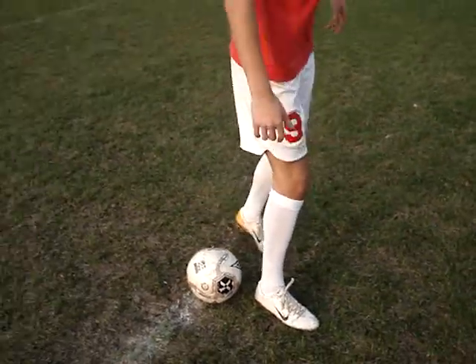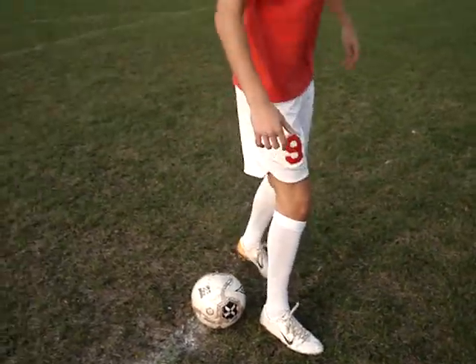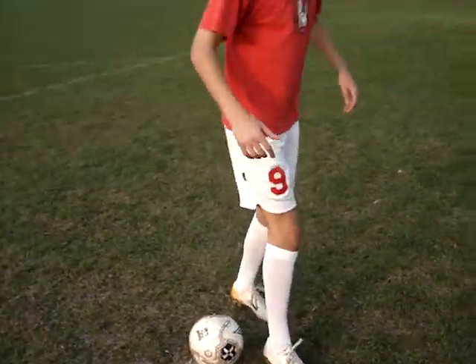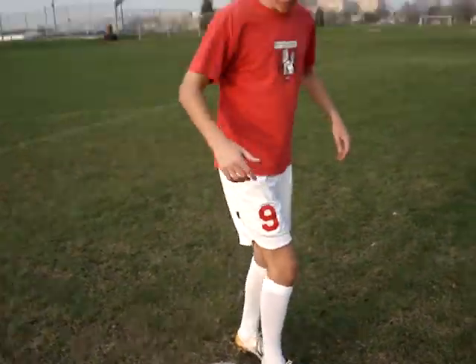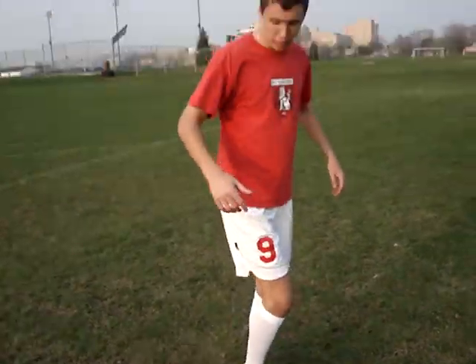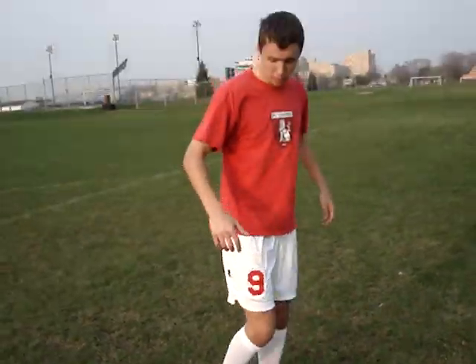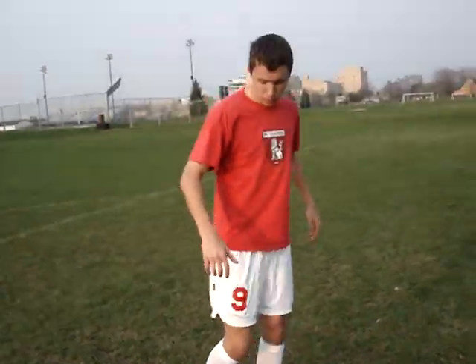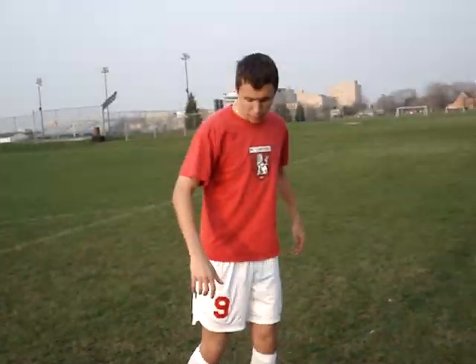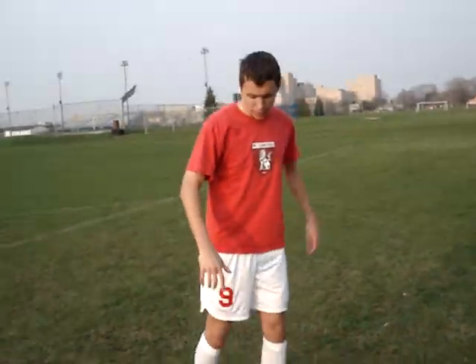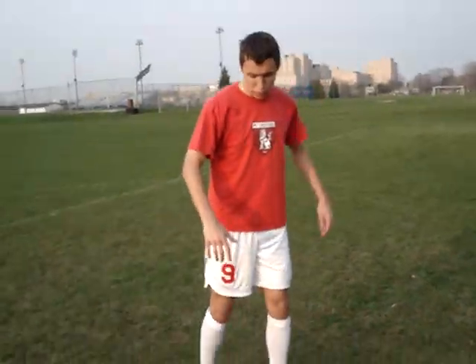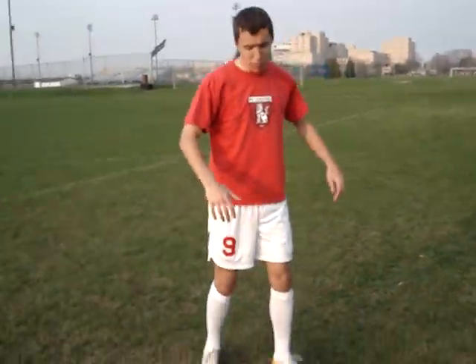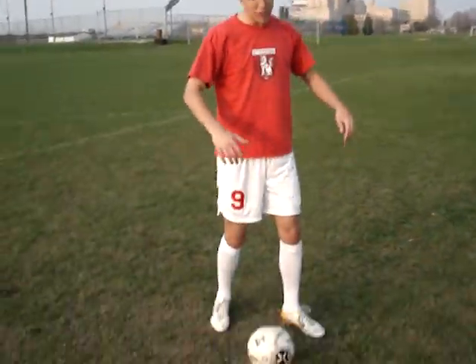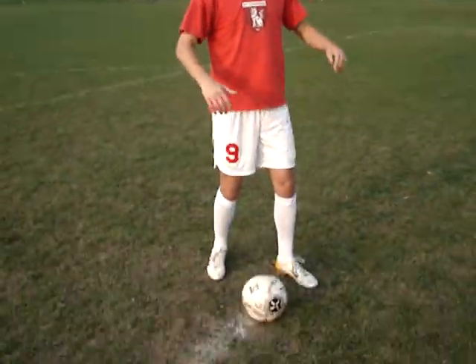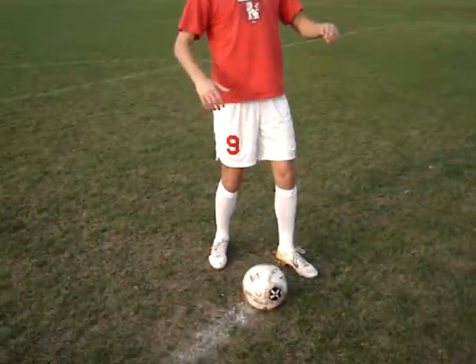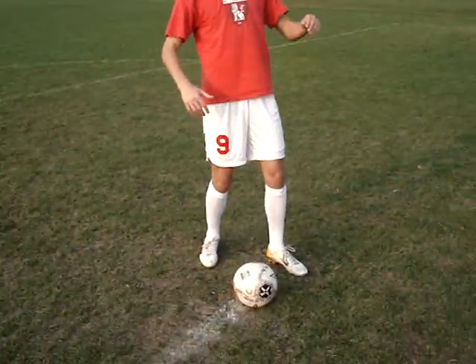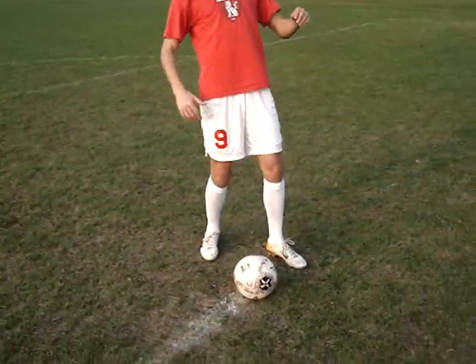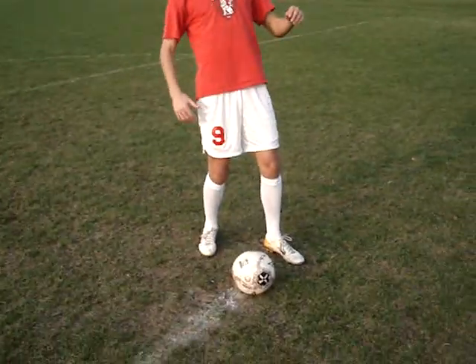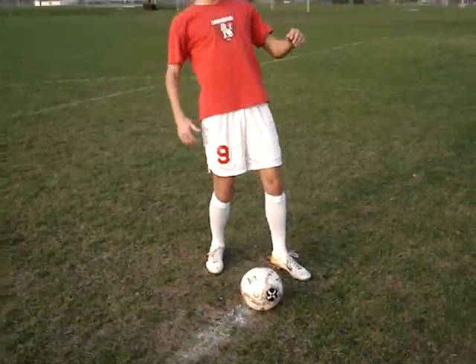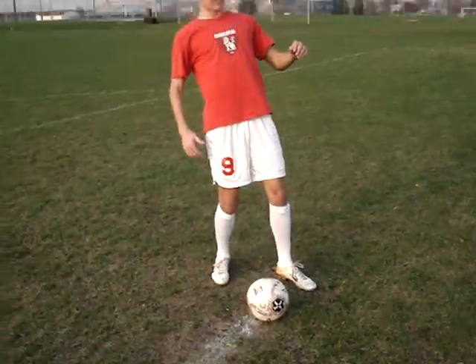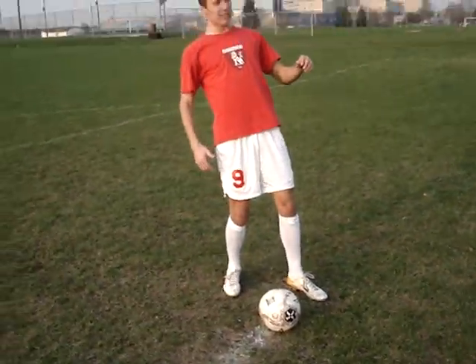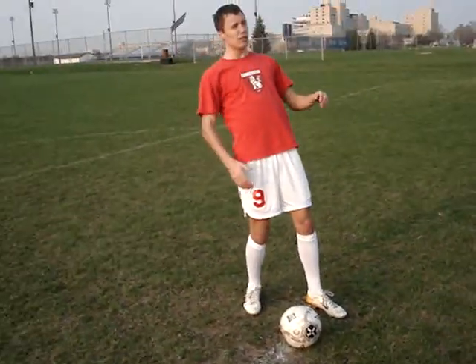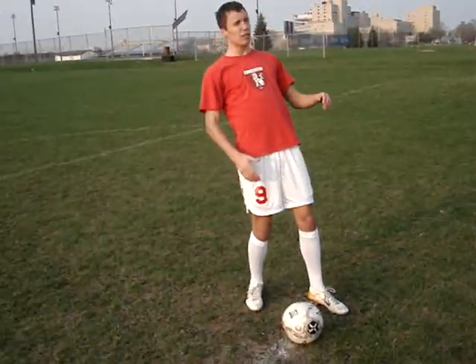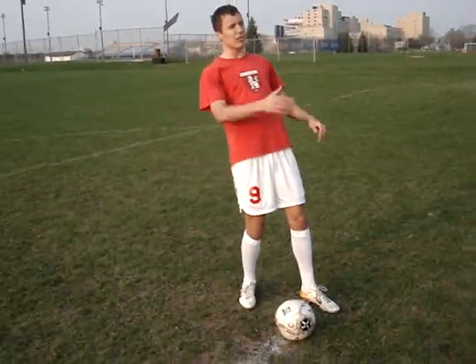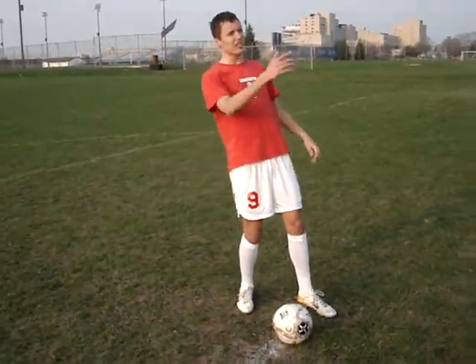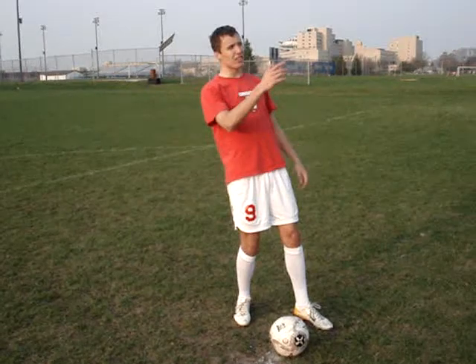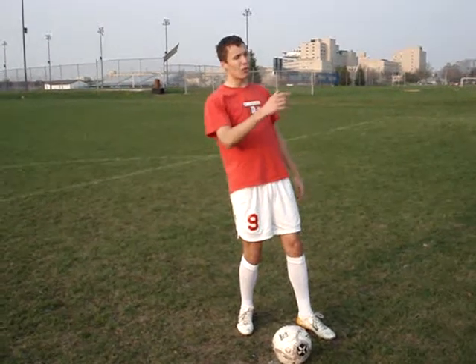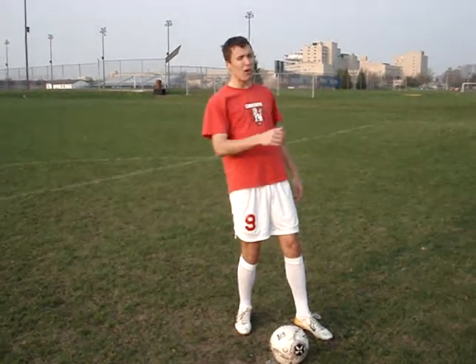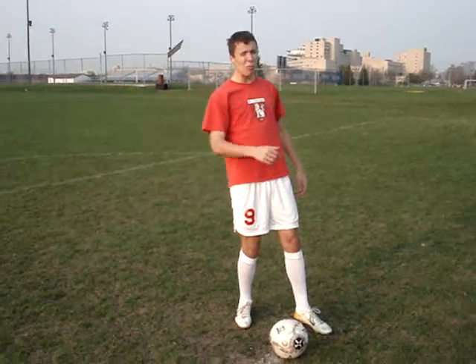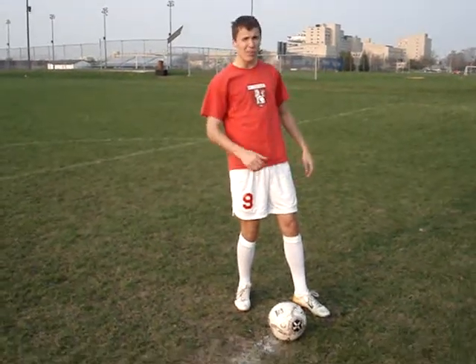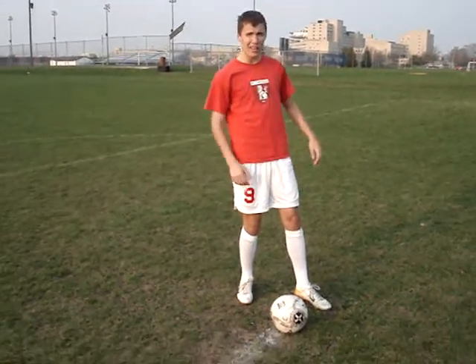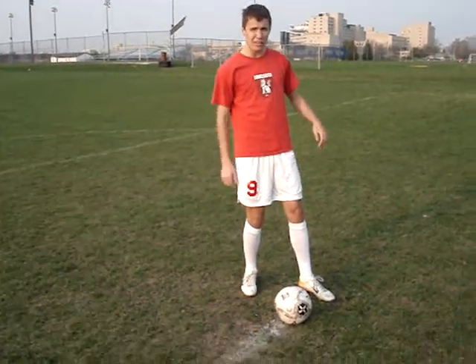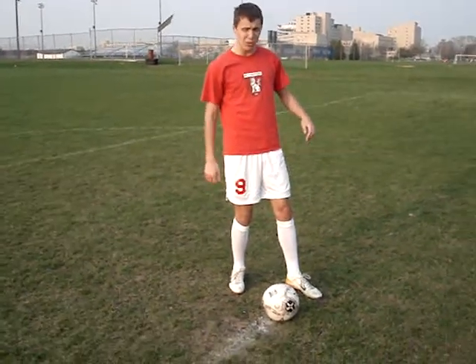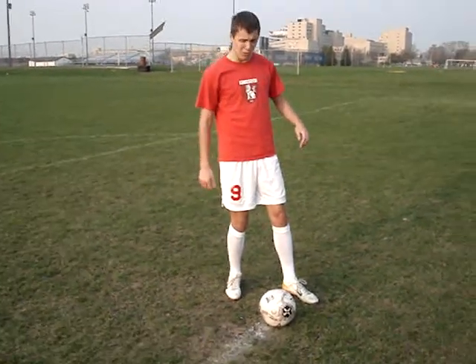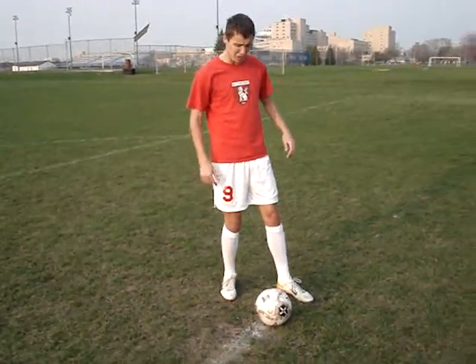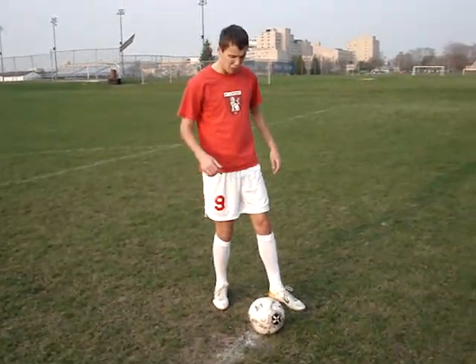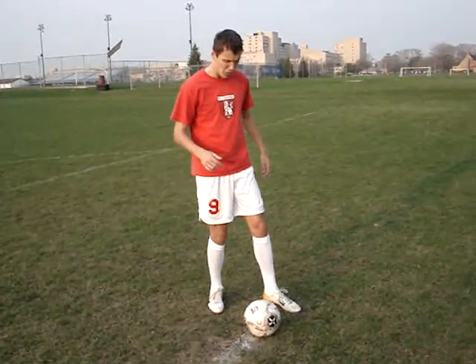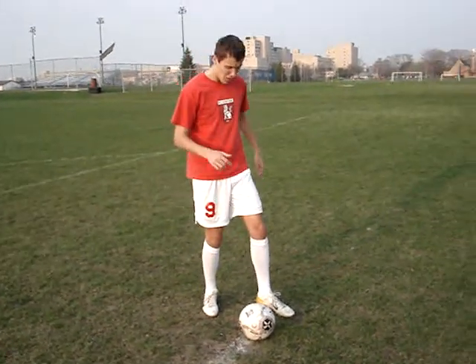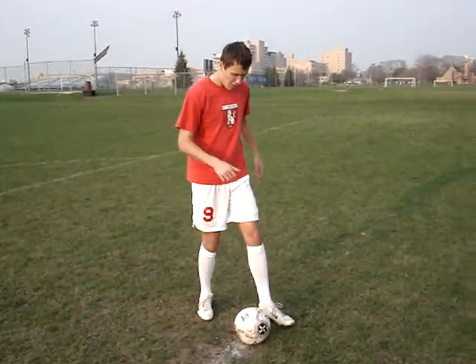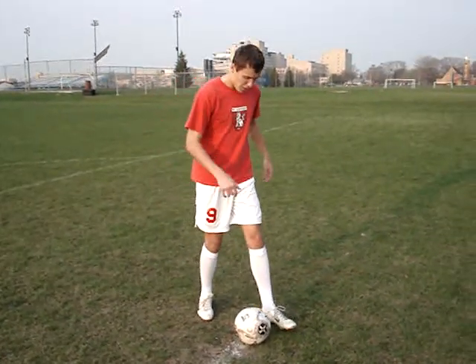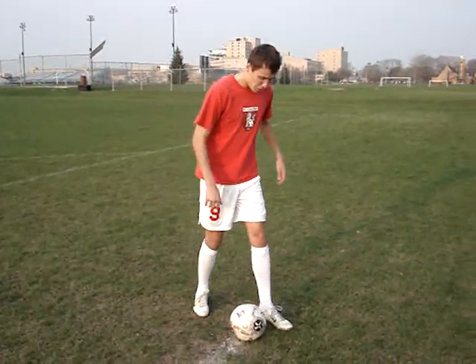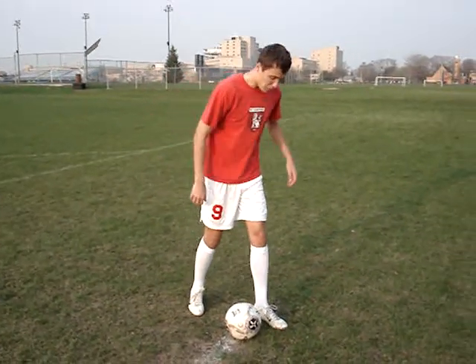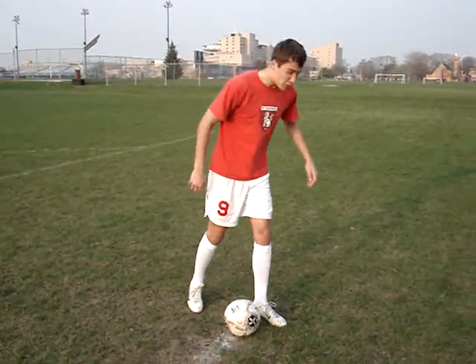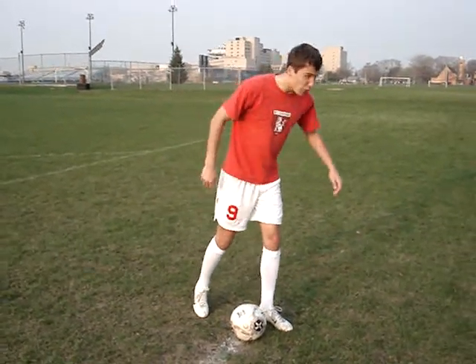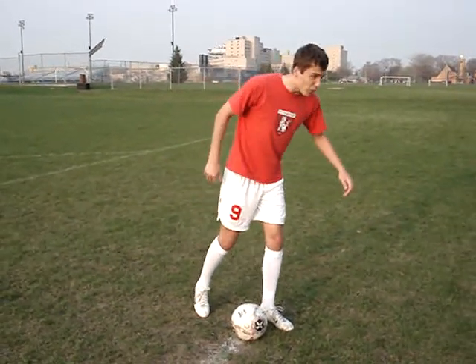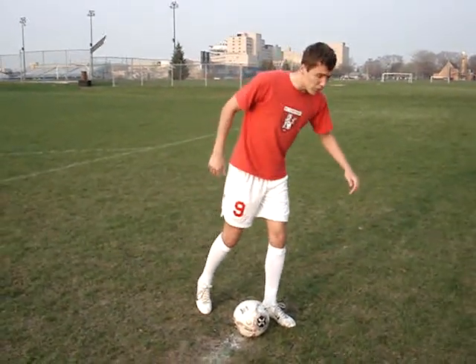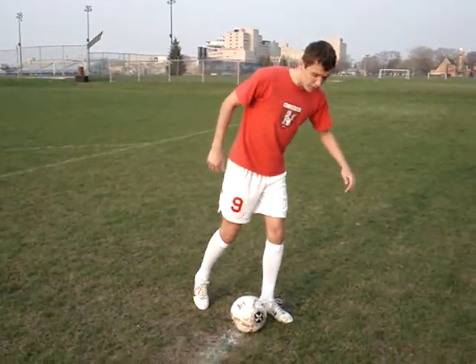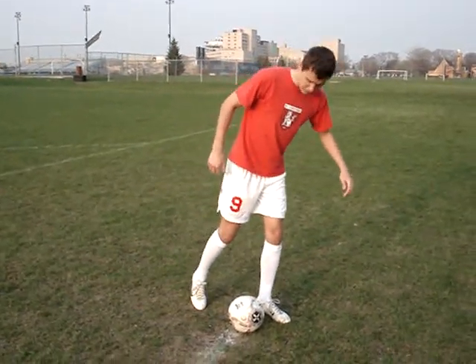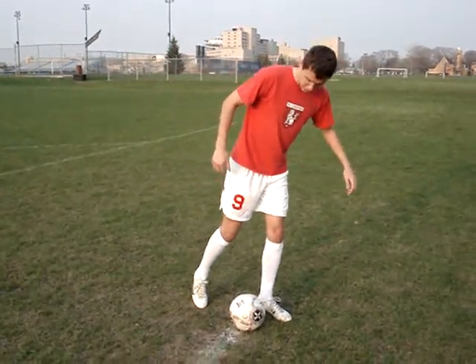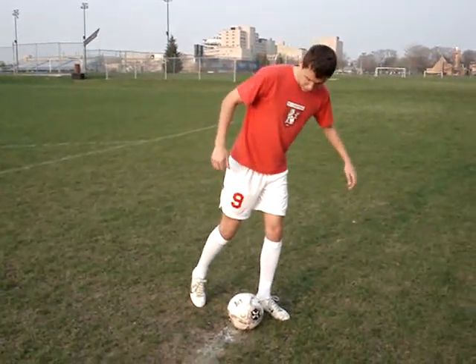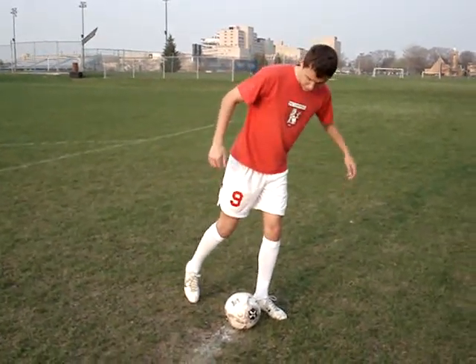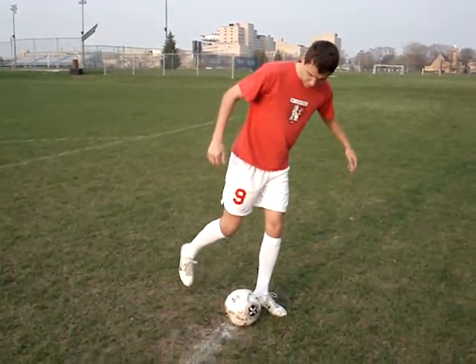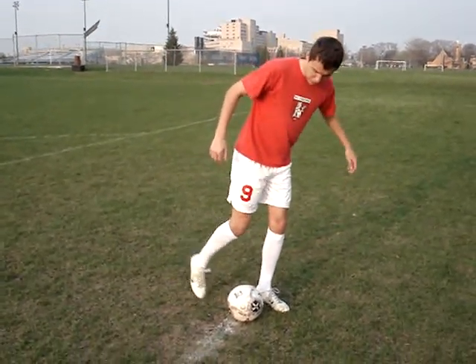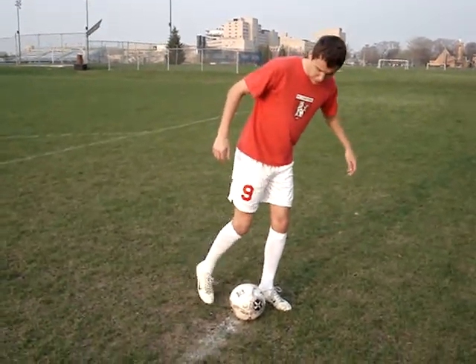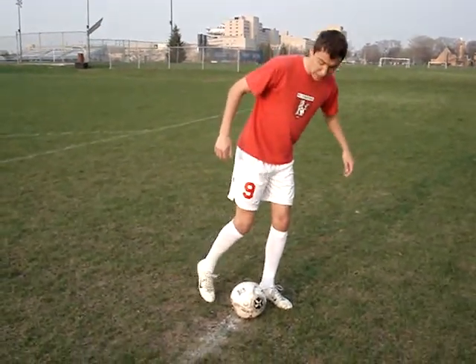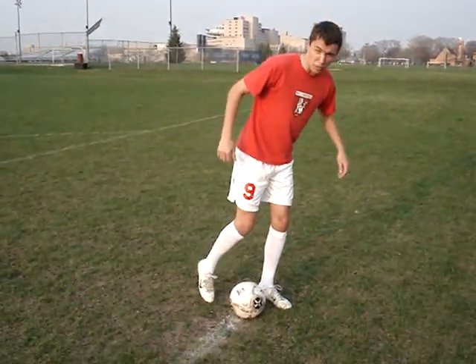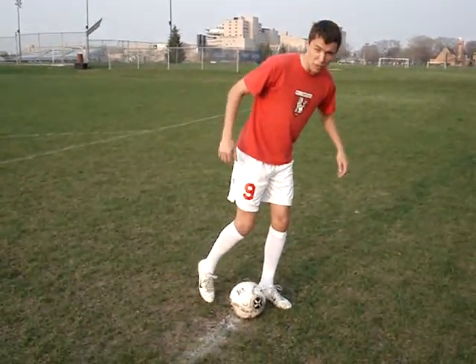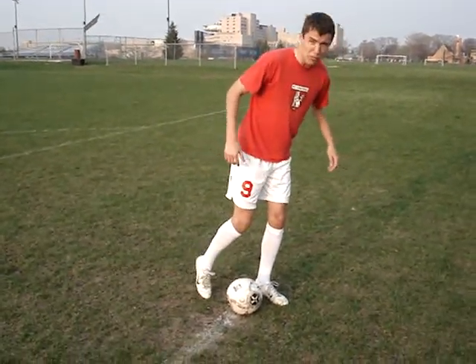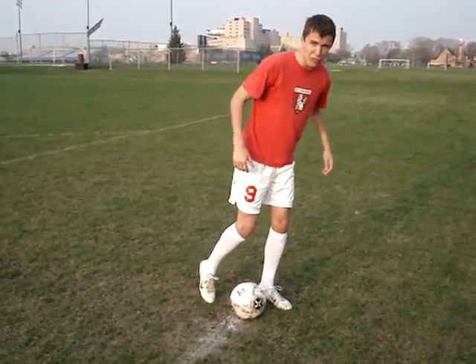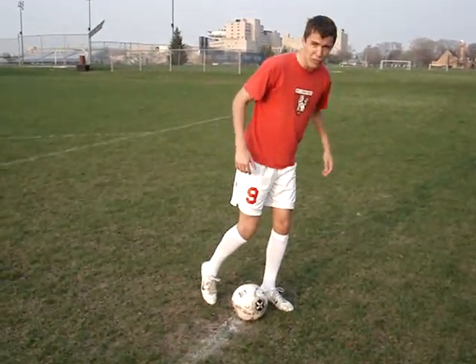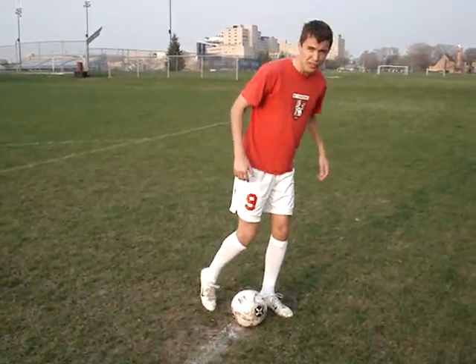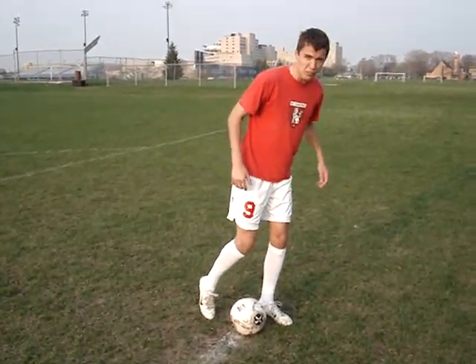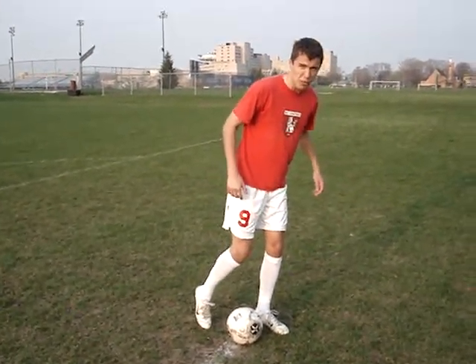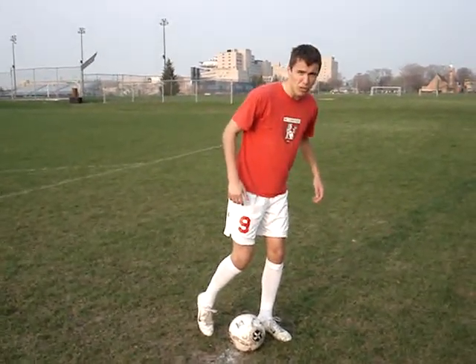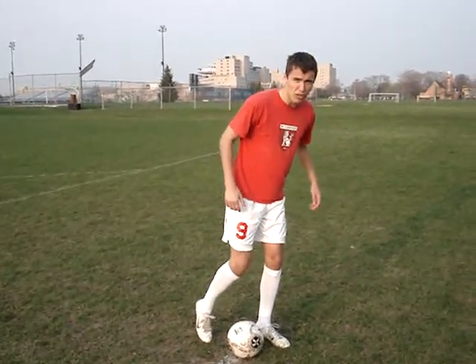You don't want to bend too much backwards, because then the ball is going to go up. And you don't want to go too much forward, because you're going to hit the ground right before you take the ball.